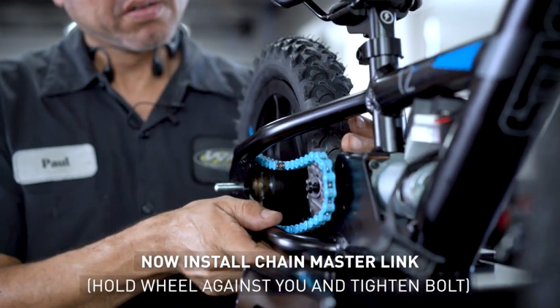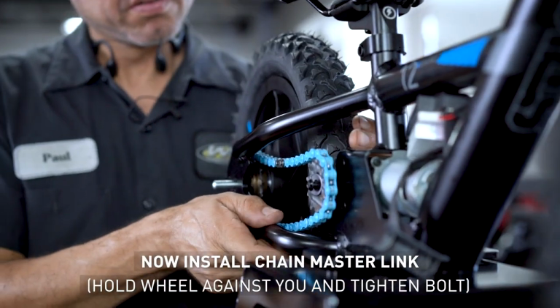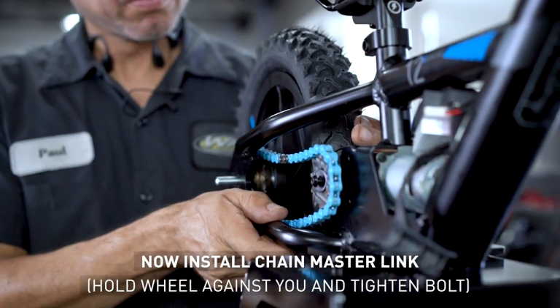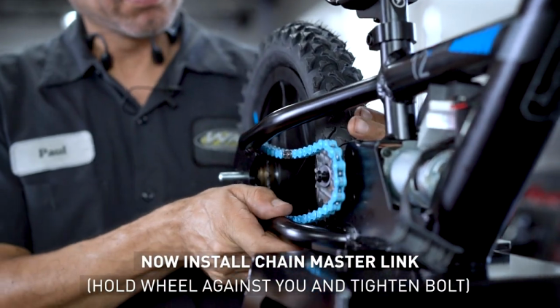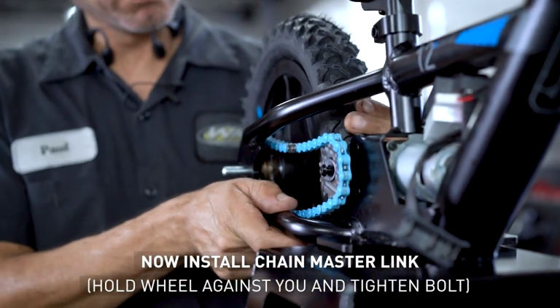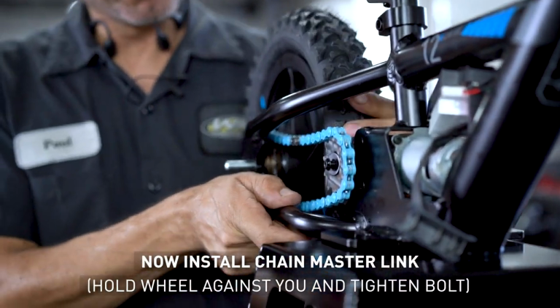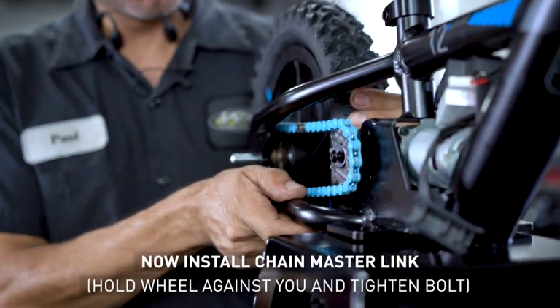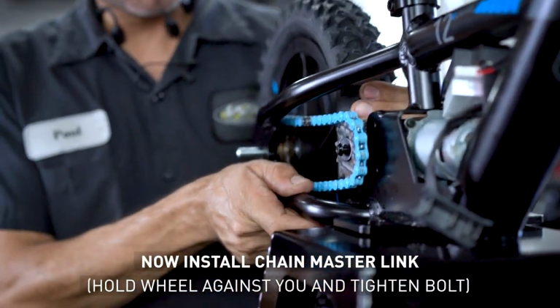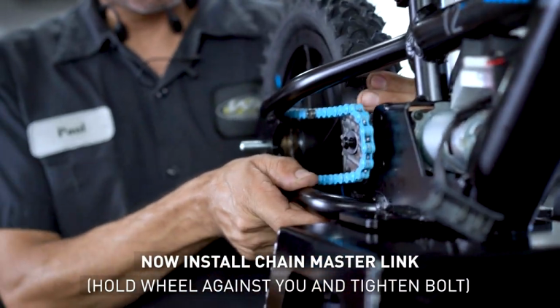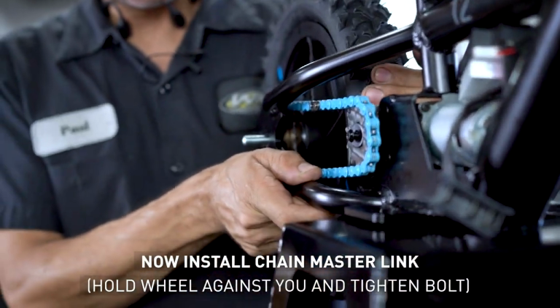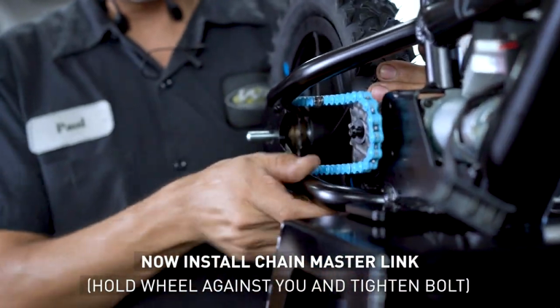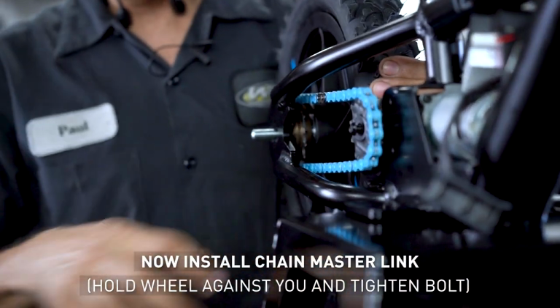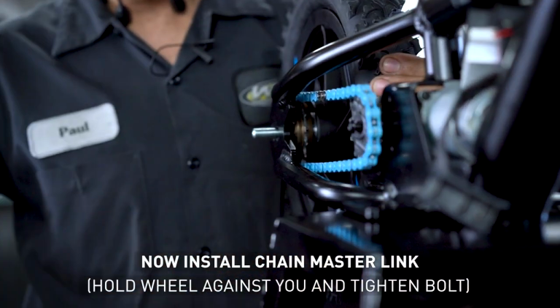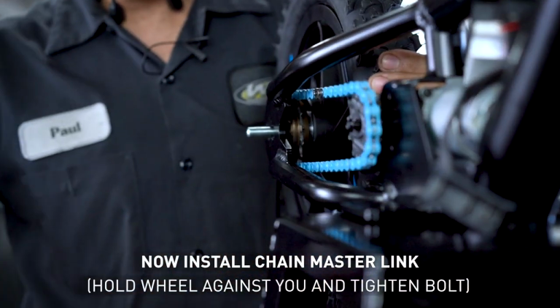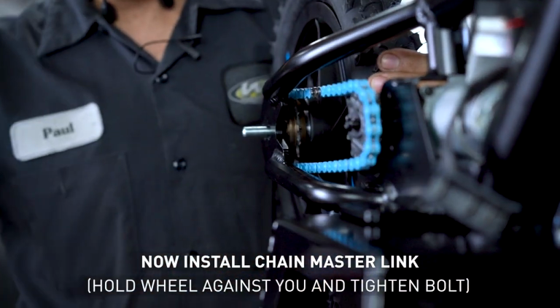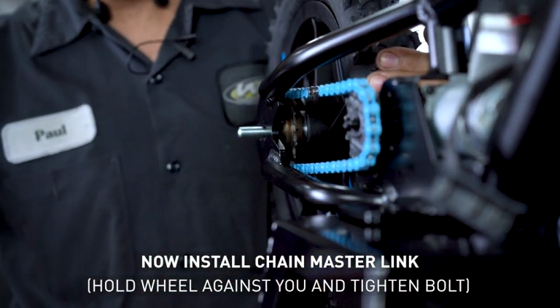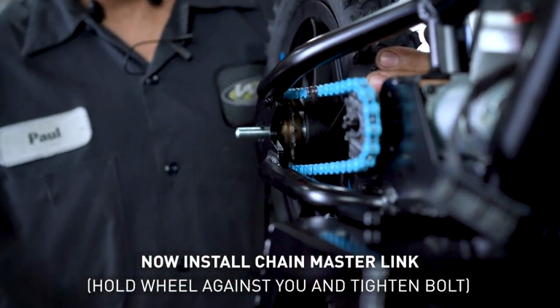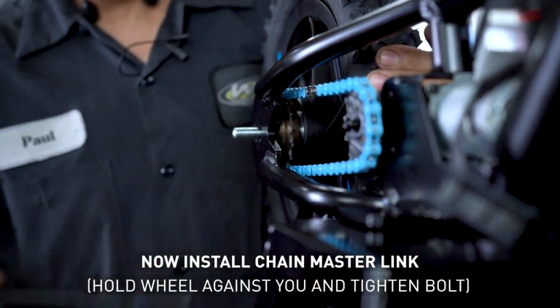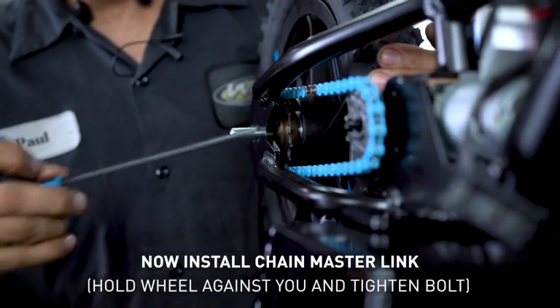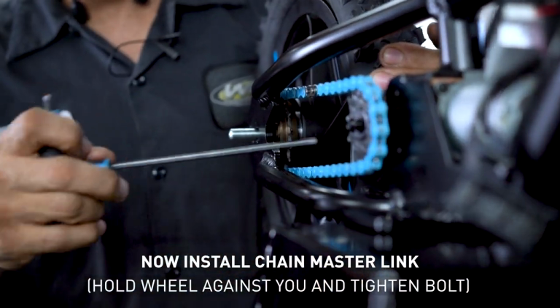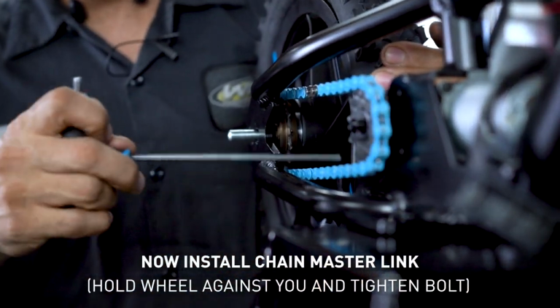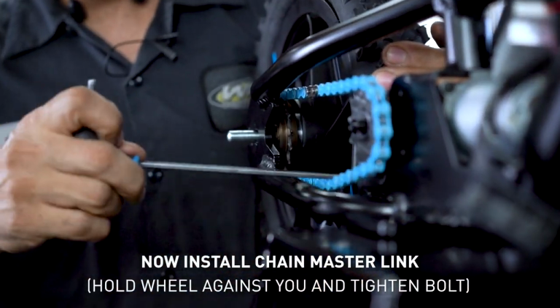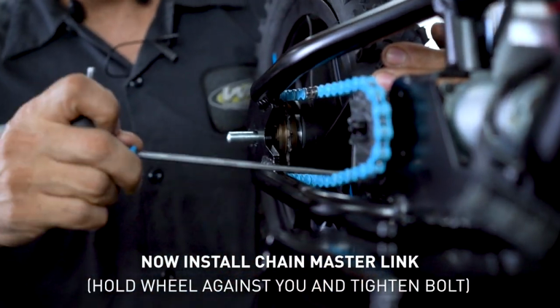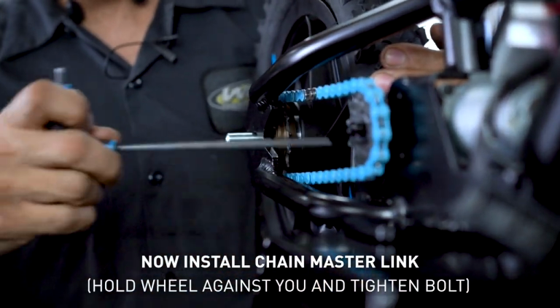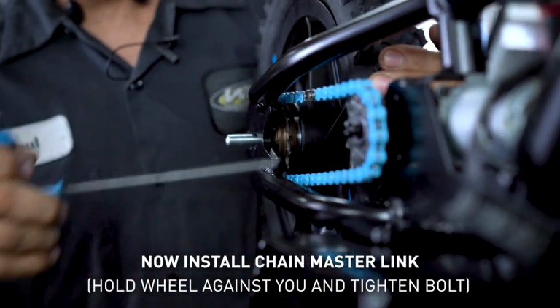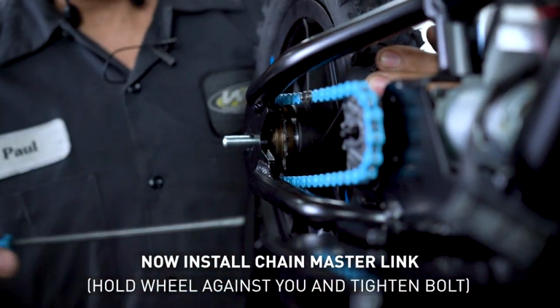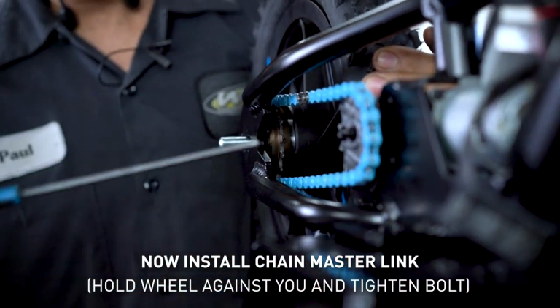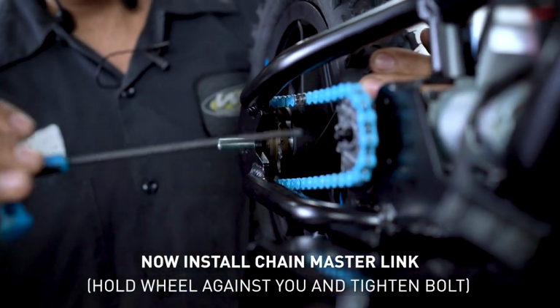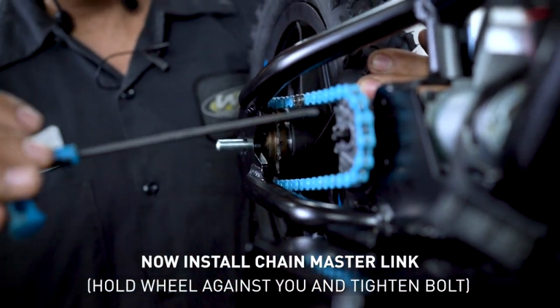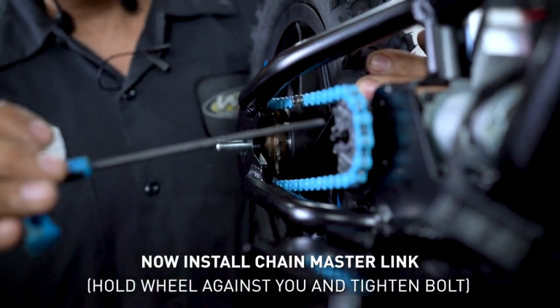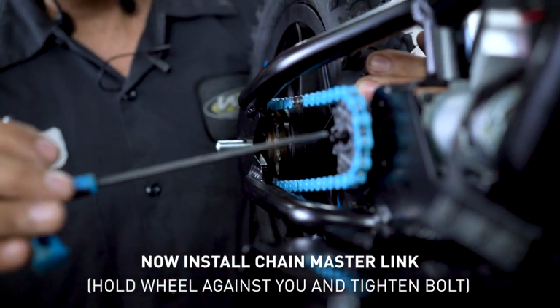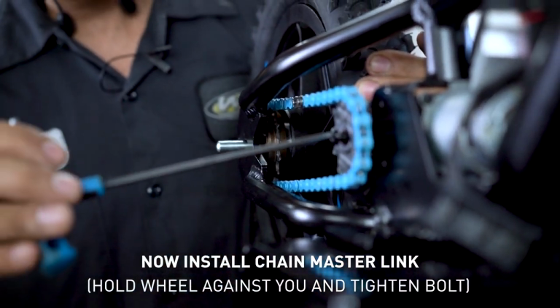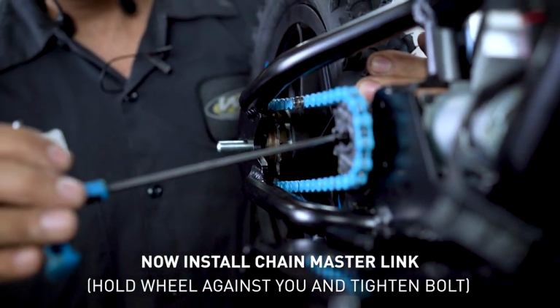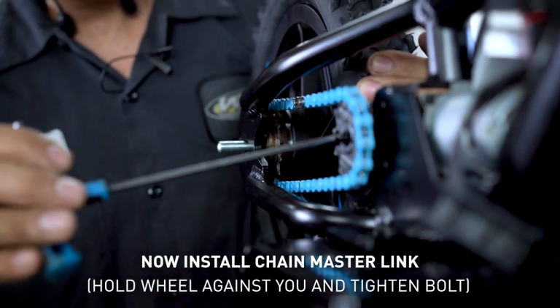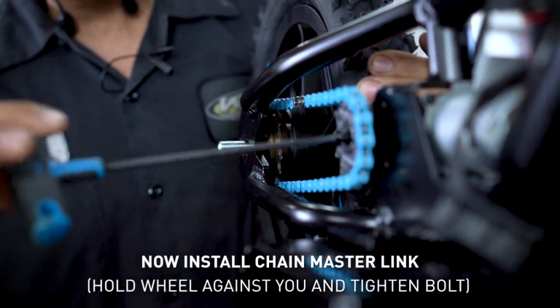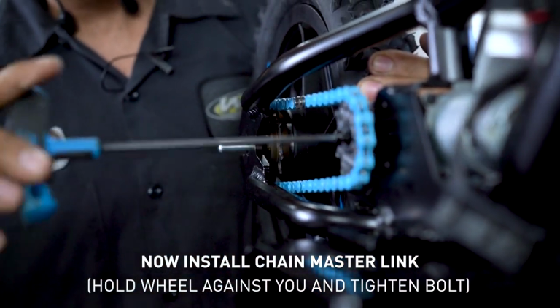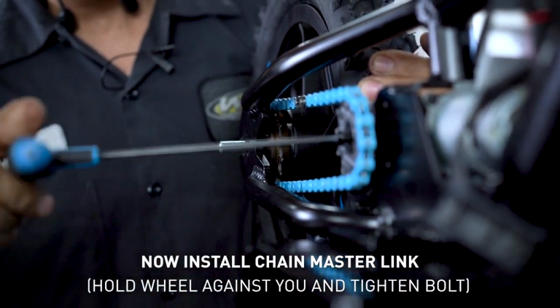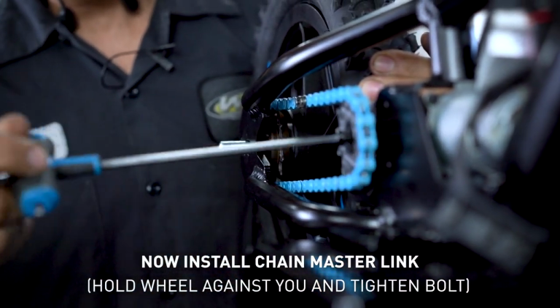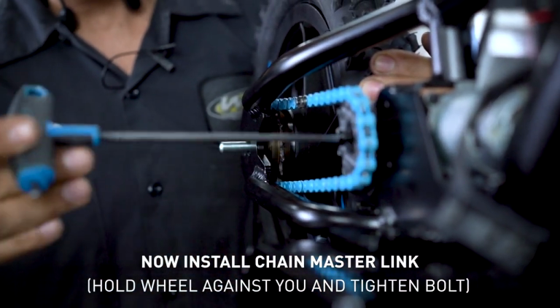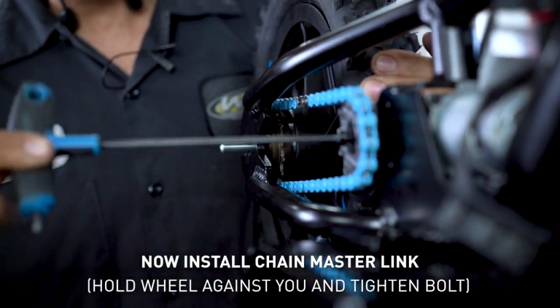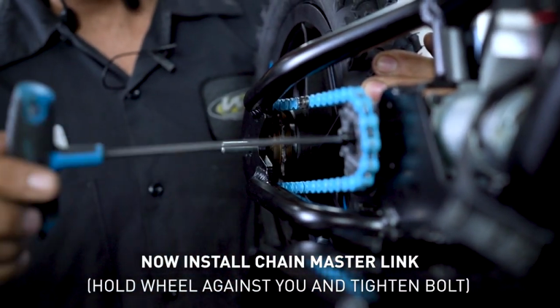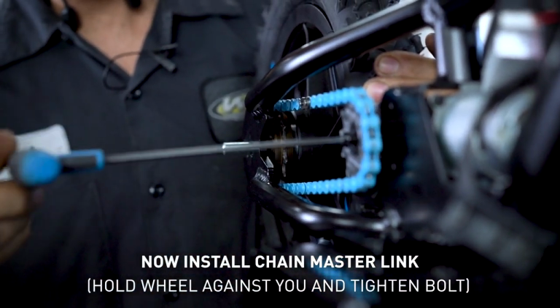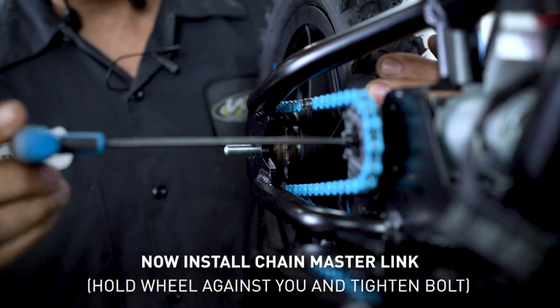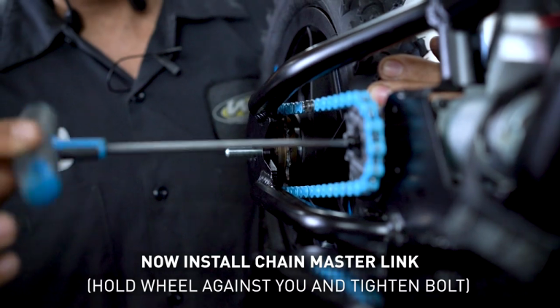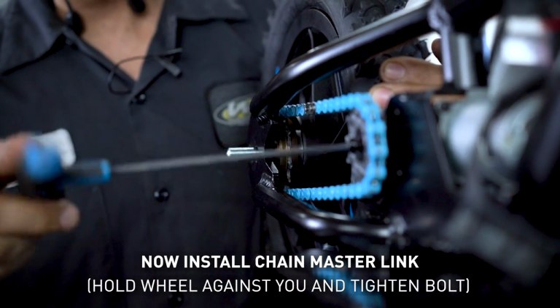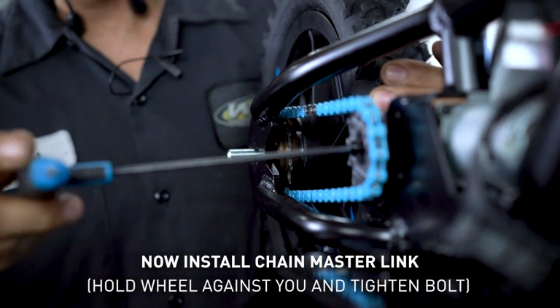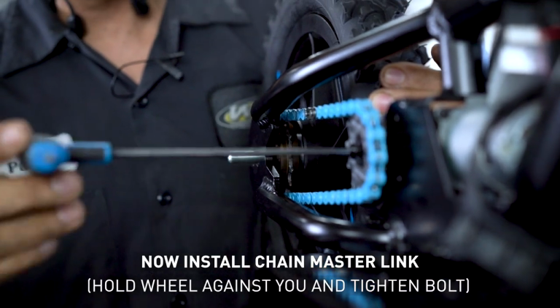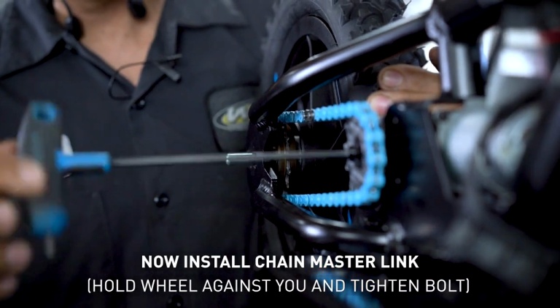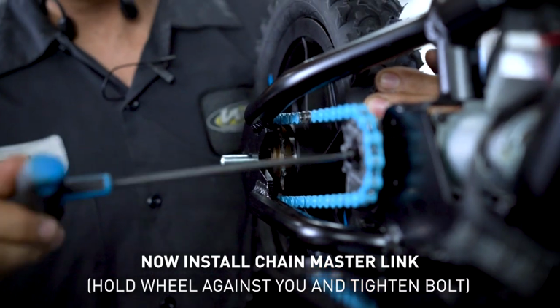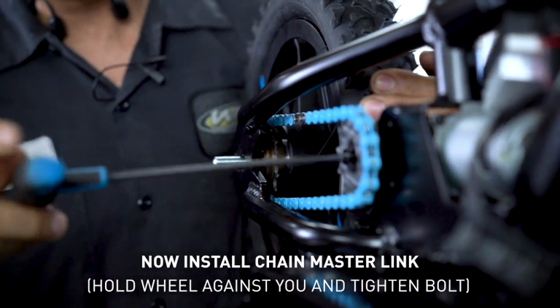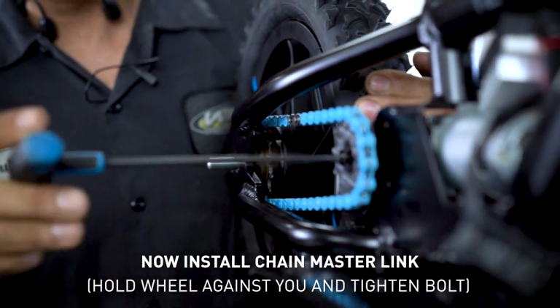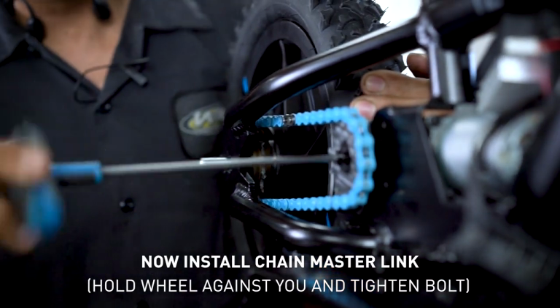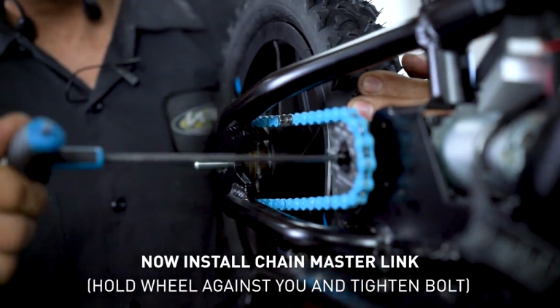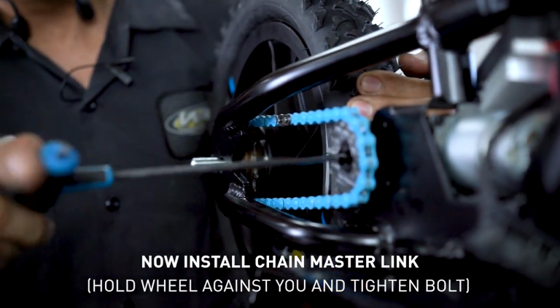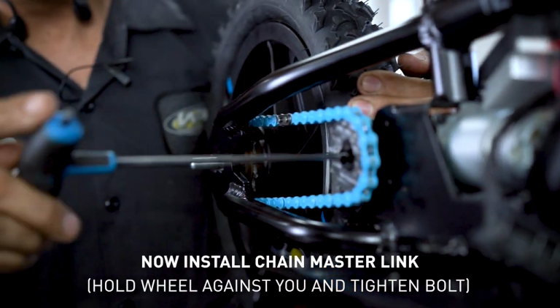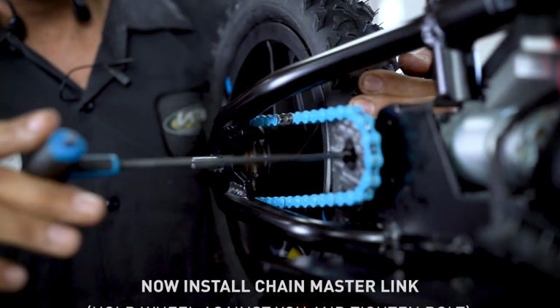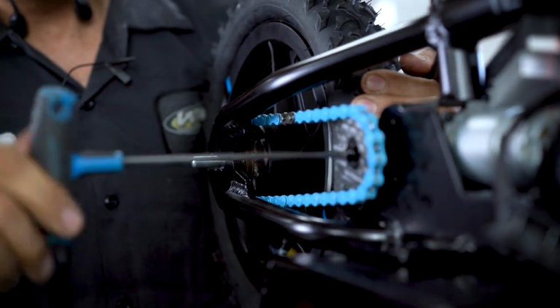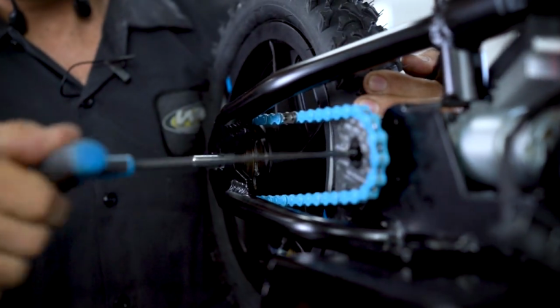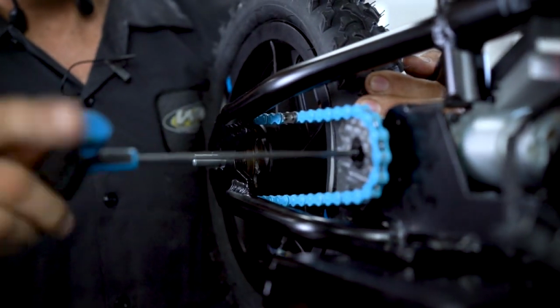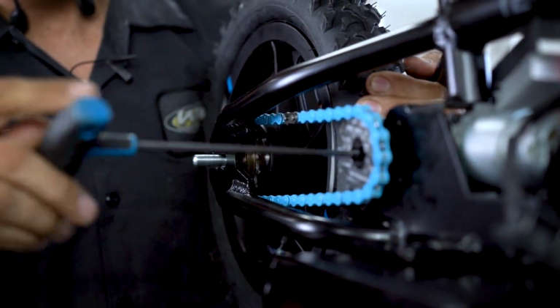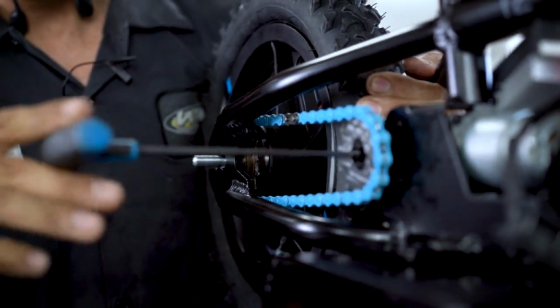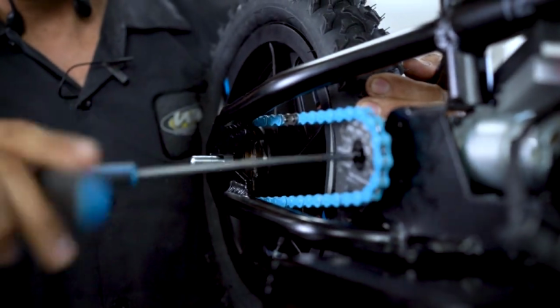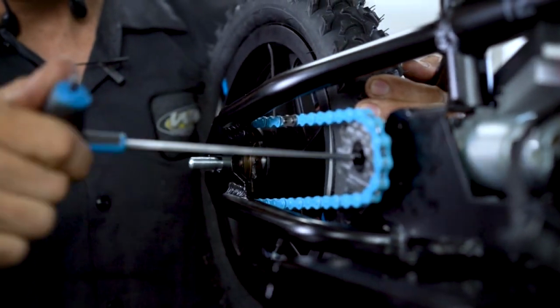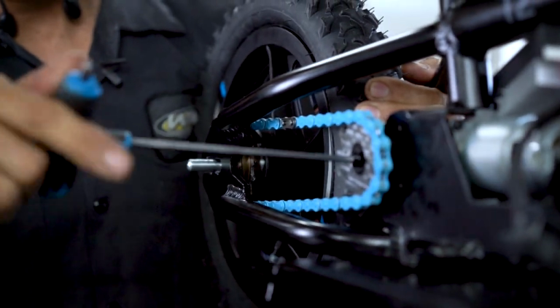Now we're going to install our natural link in the back. Pull the wheel up against you, put some tension on the chain, bolt the sprocket in place, and tighten the bolt.